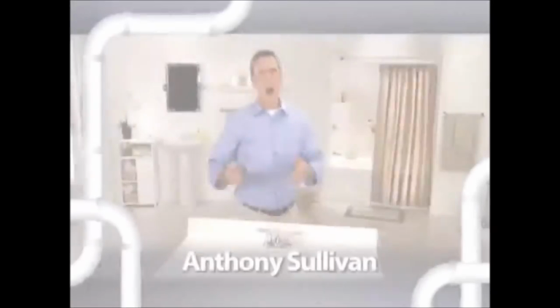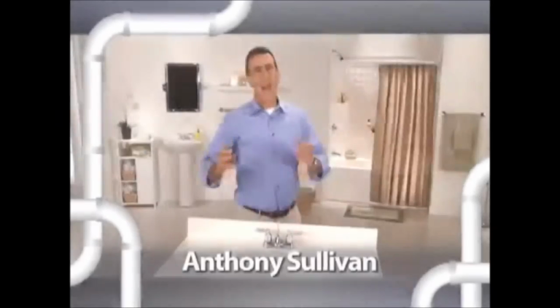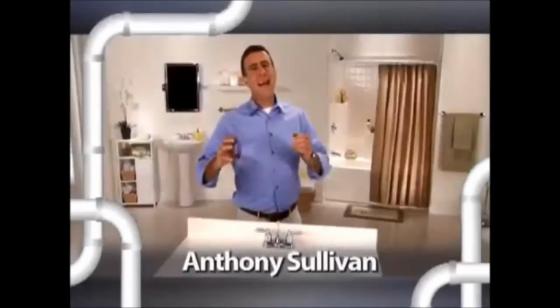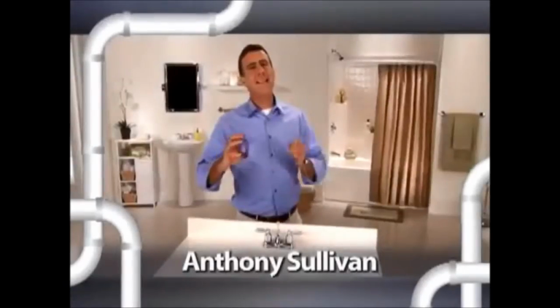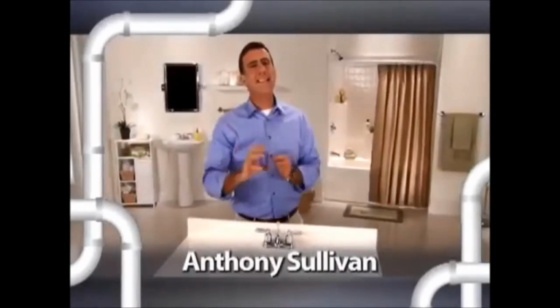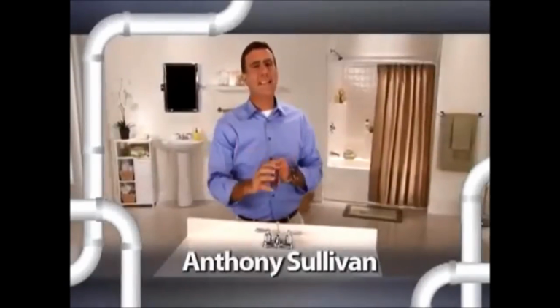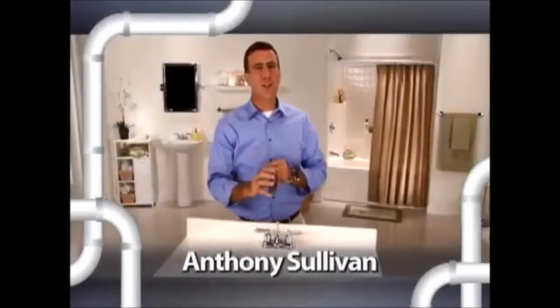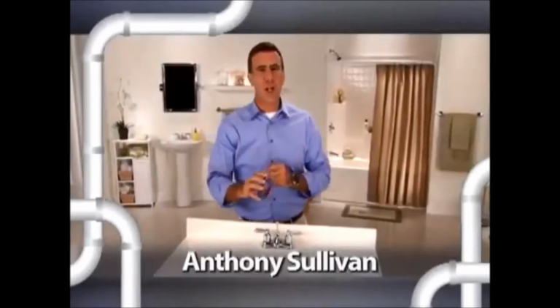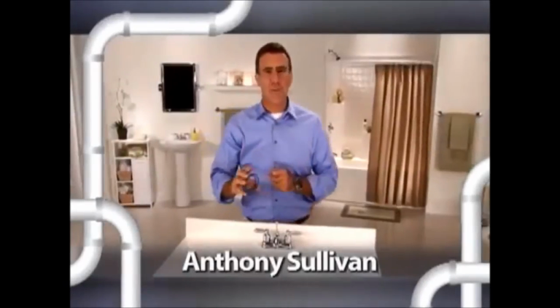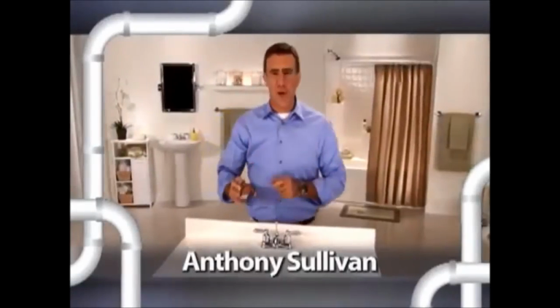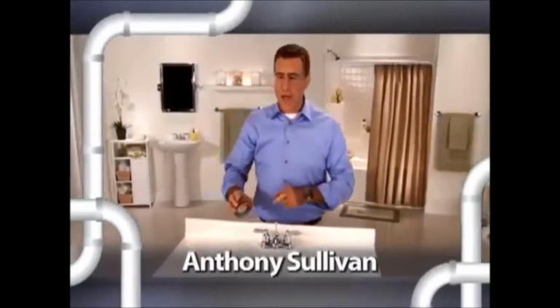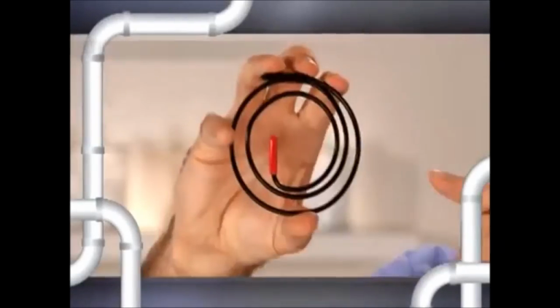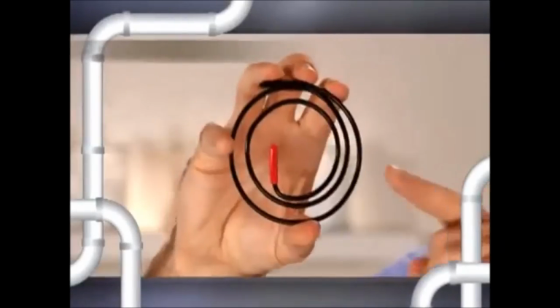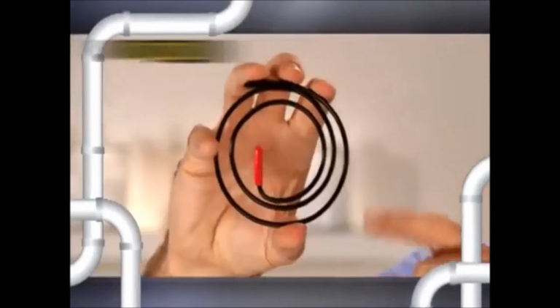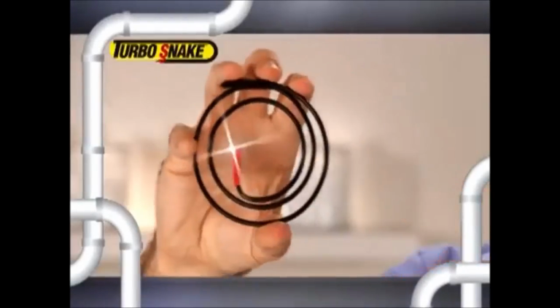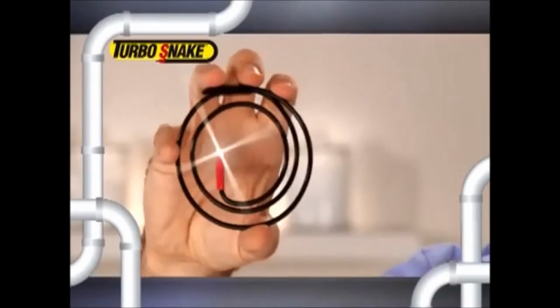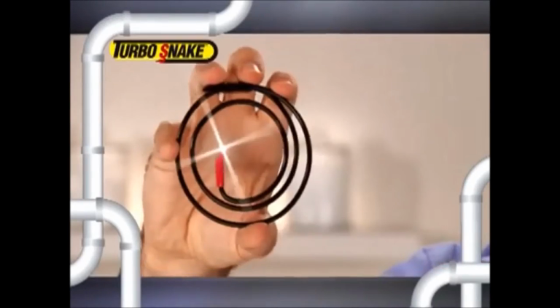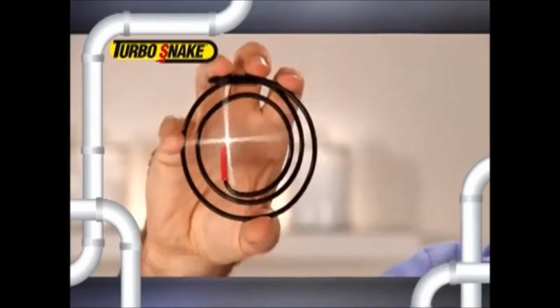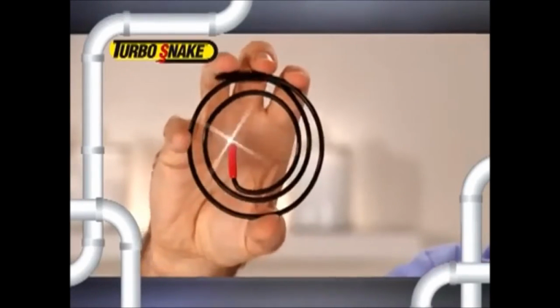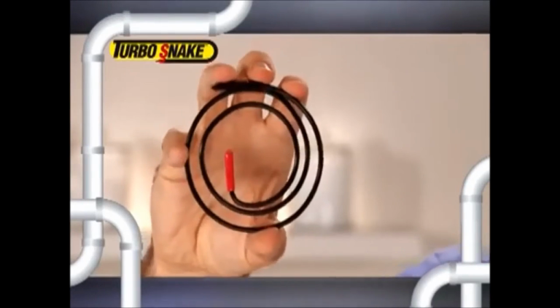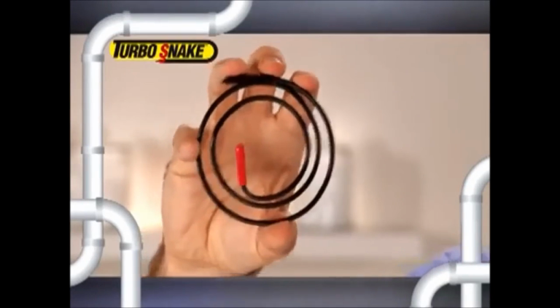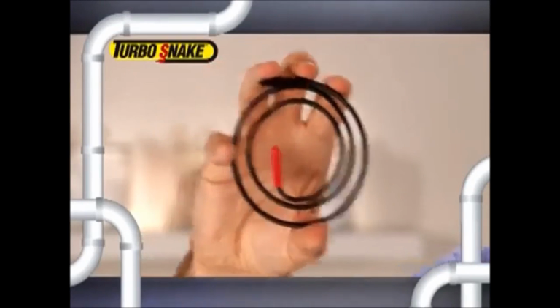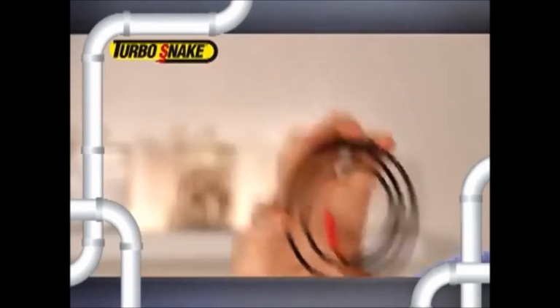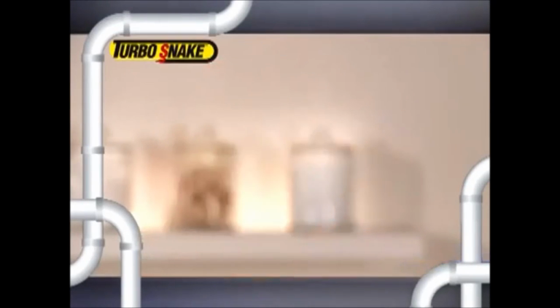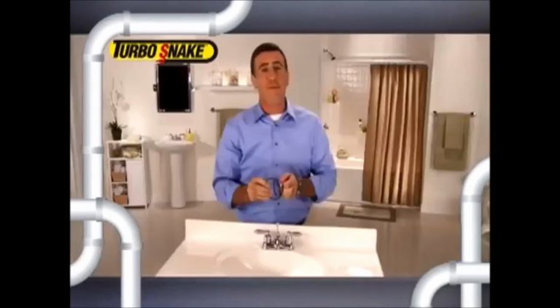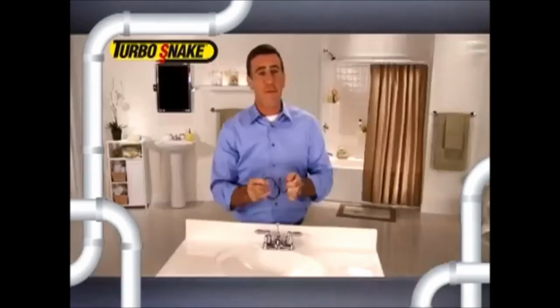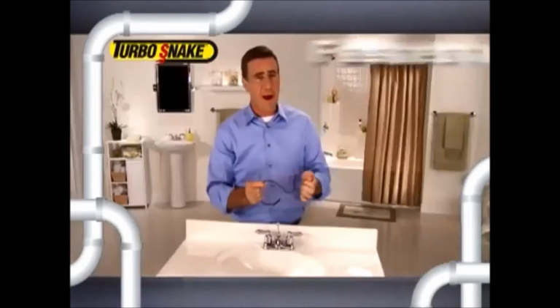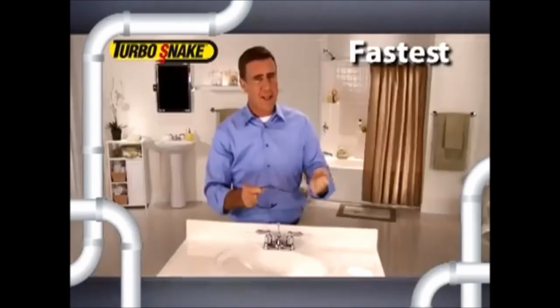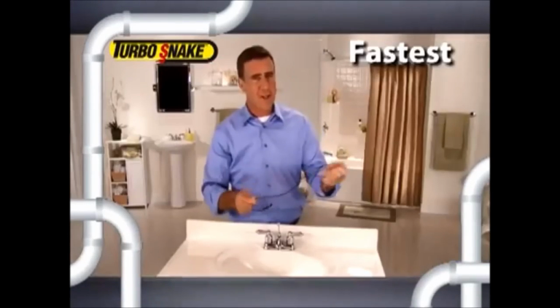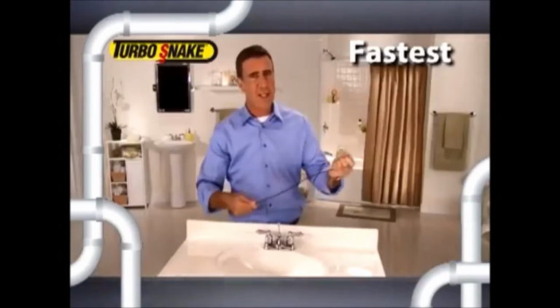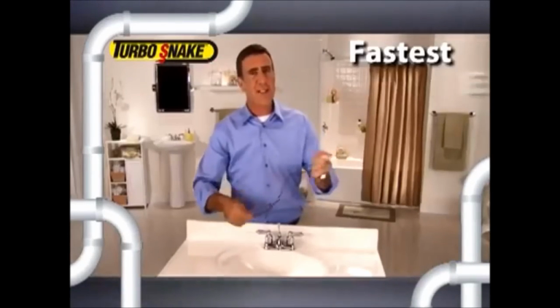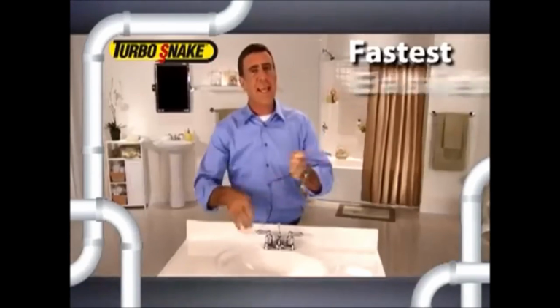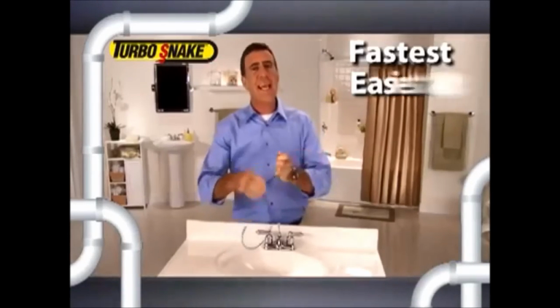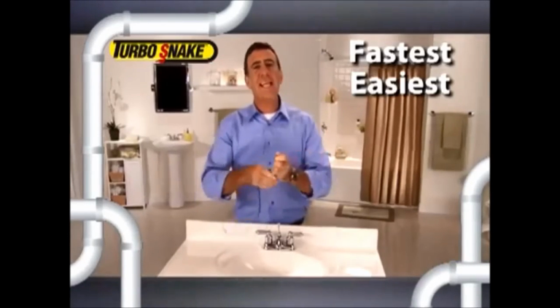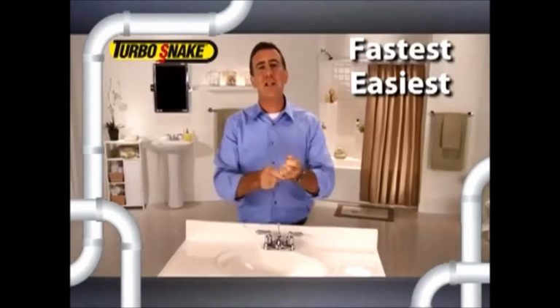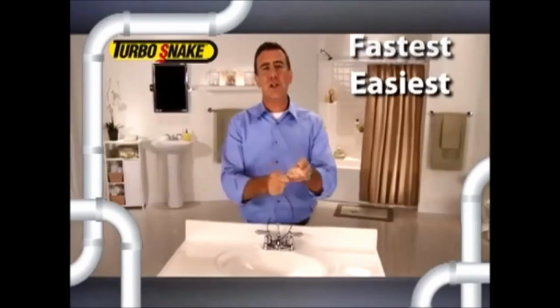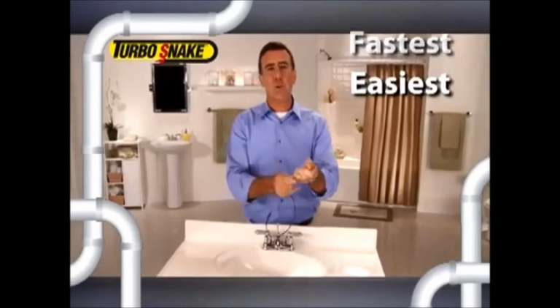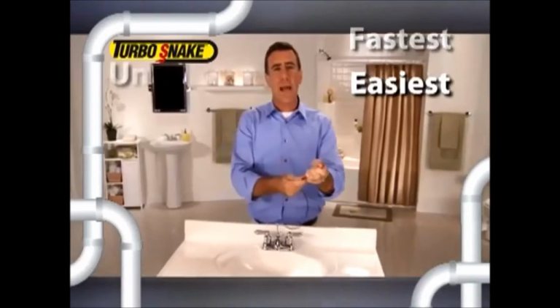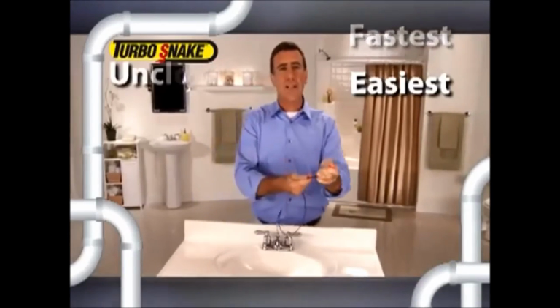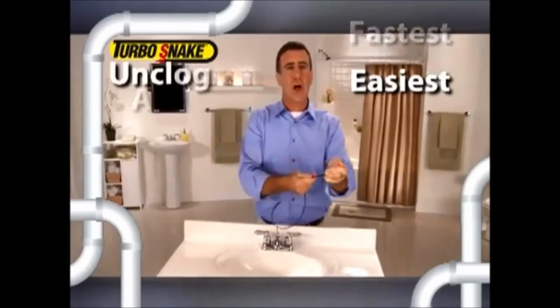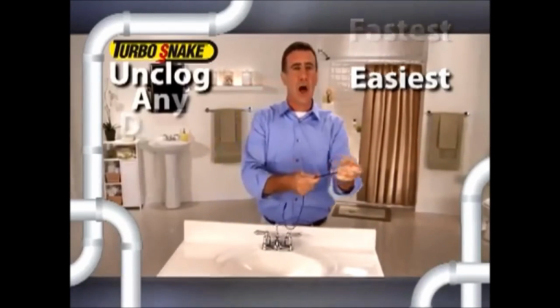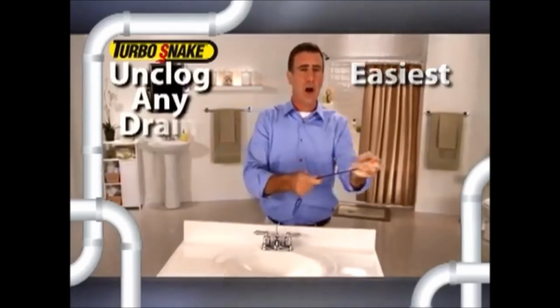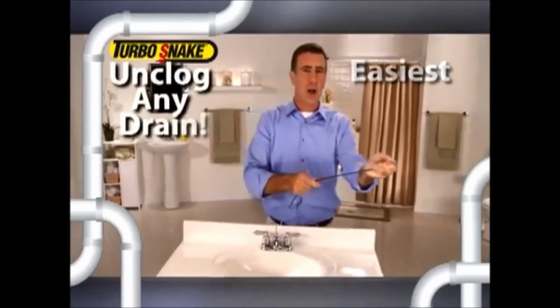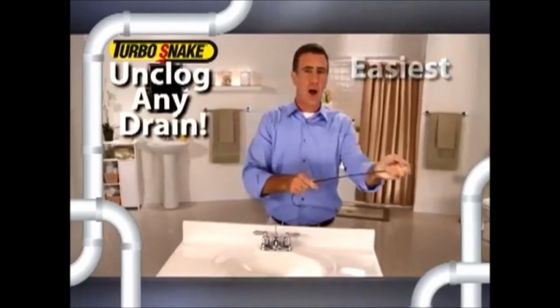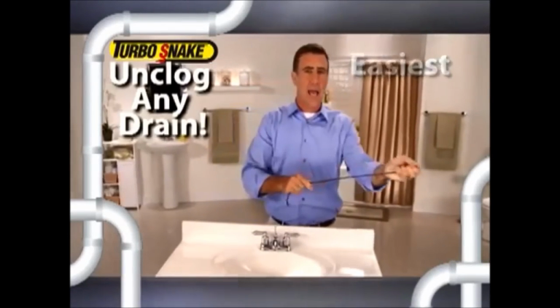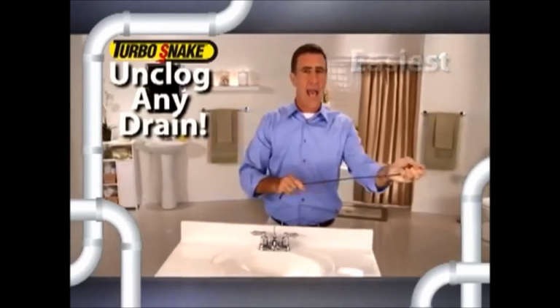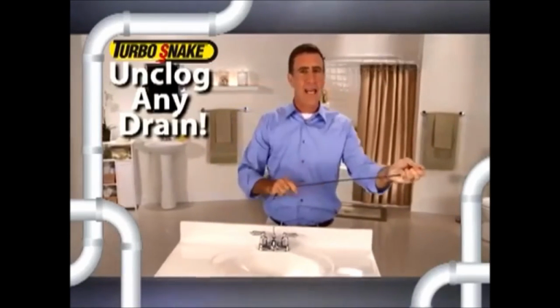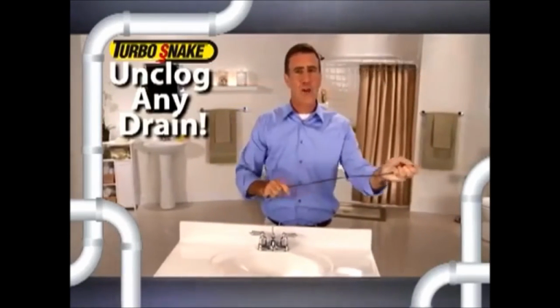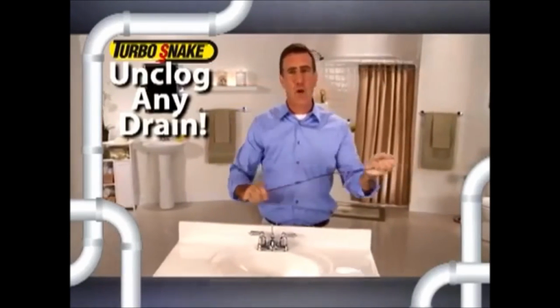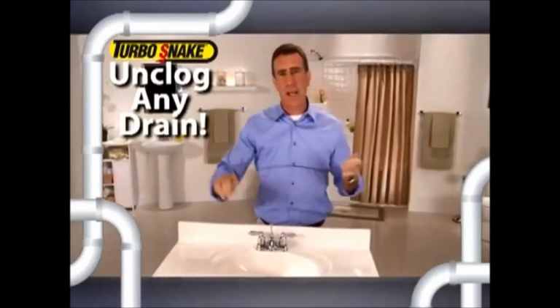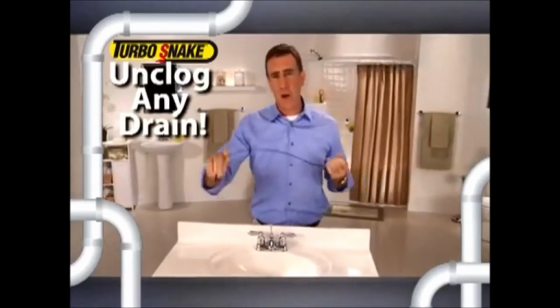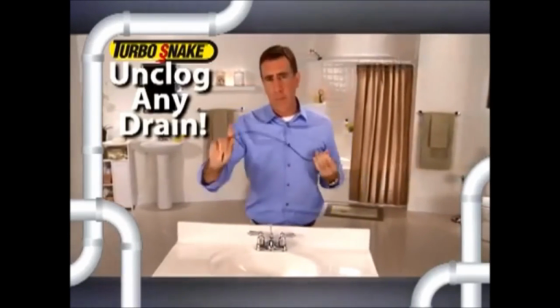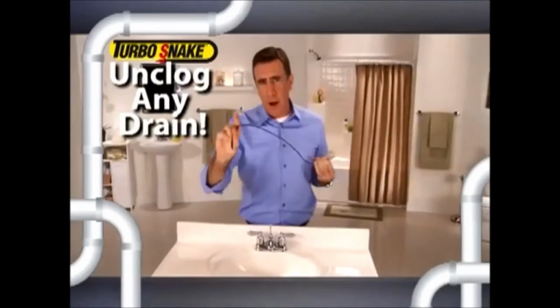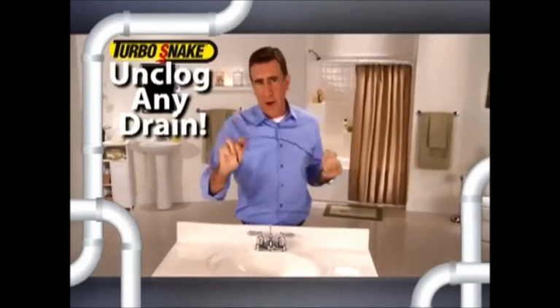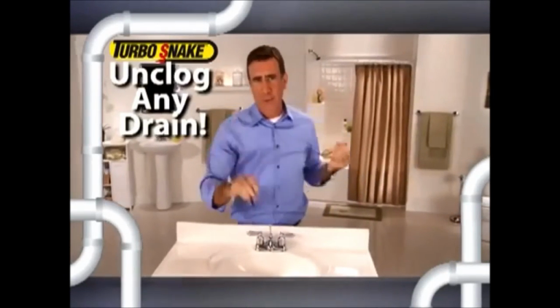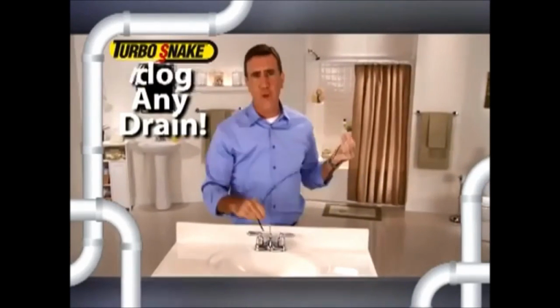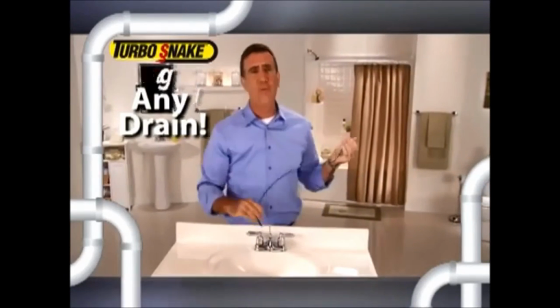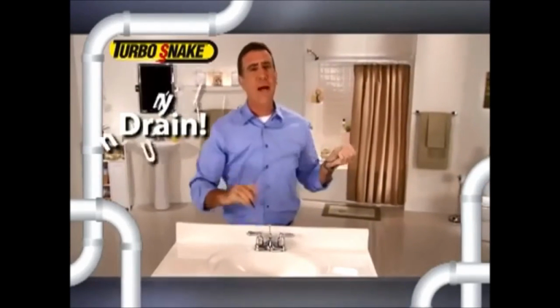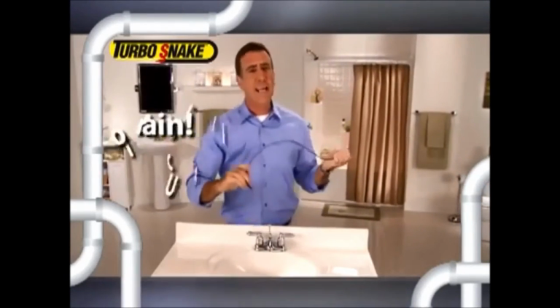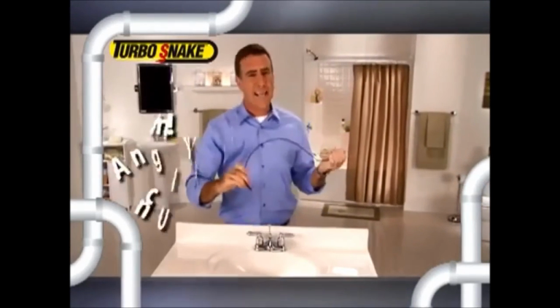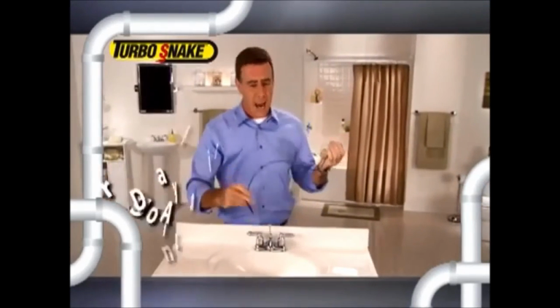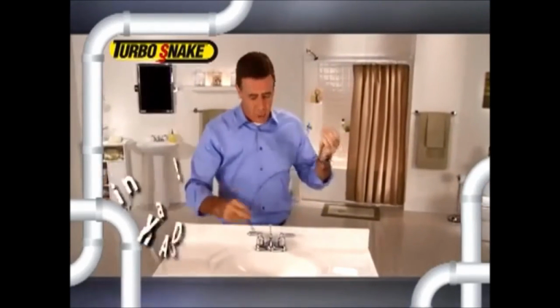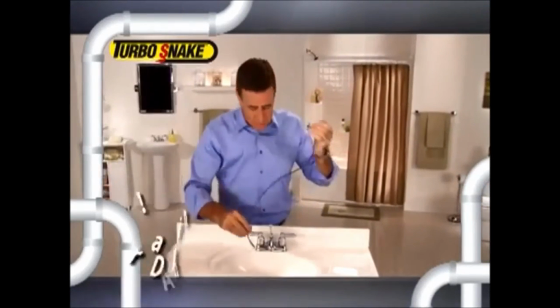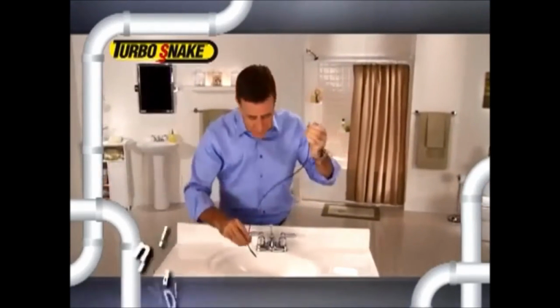Hi, Anthony Sullivan here for the Turbo Snake — the fastest, easiest way to unclog any drain in your bathroom, guaranteed.